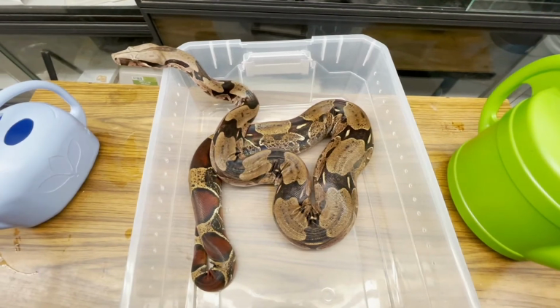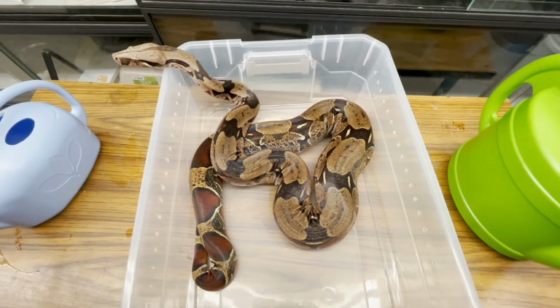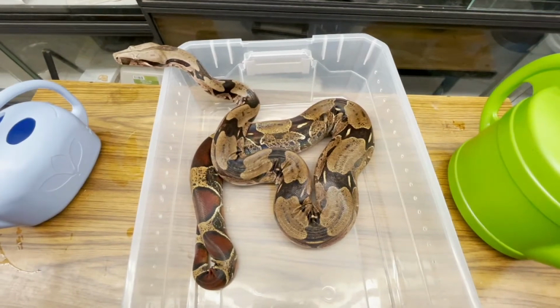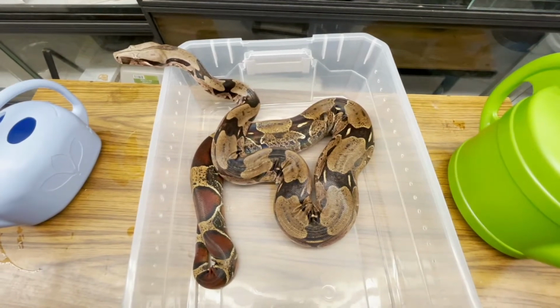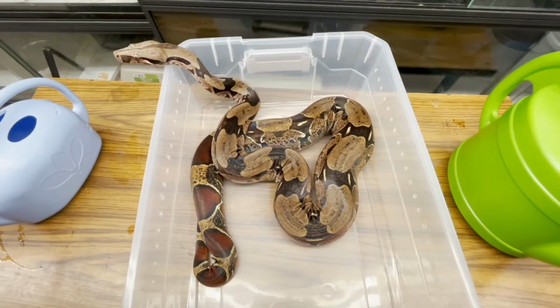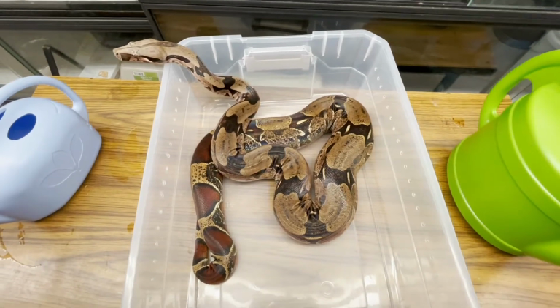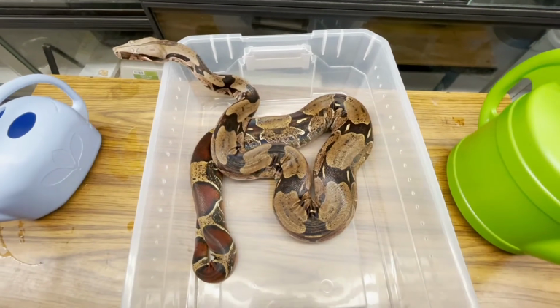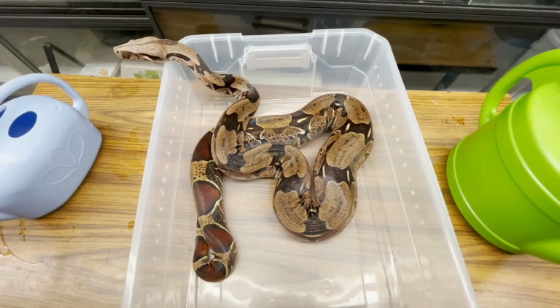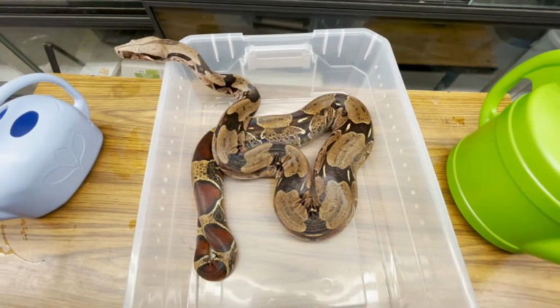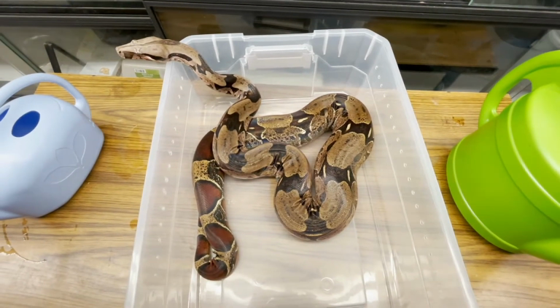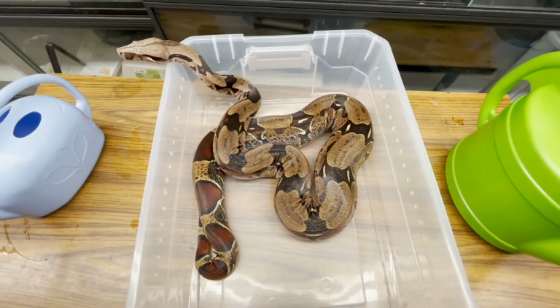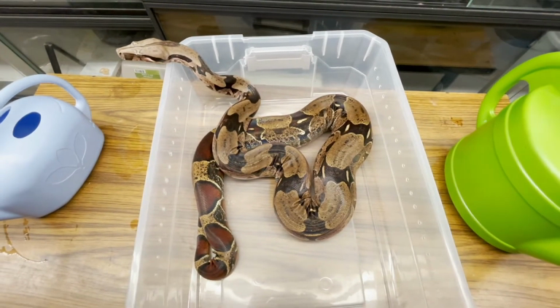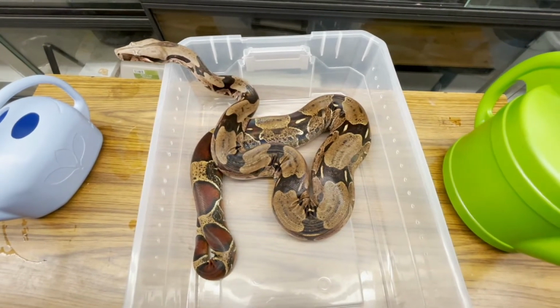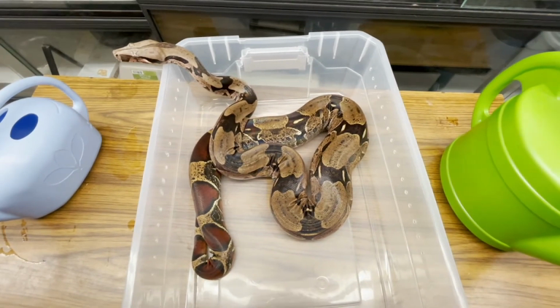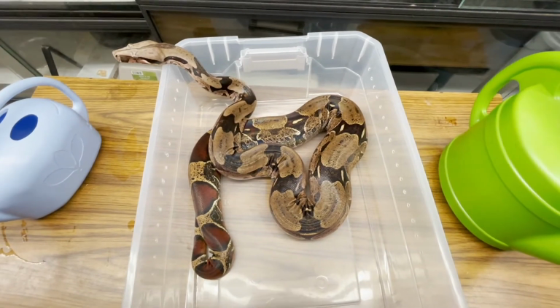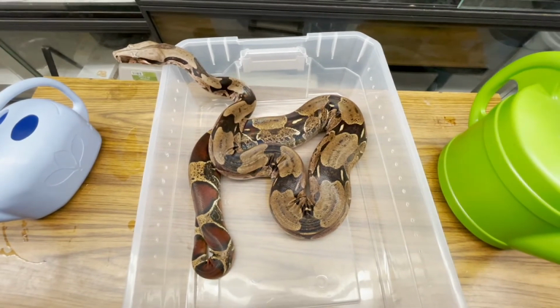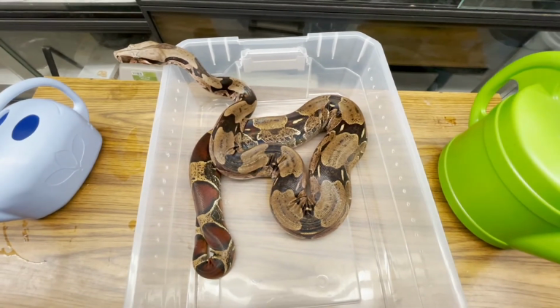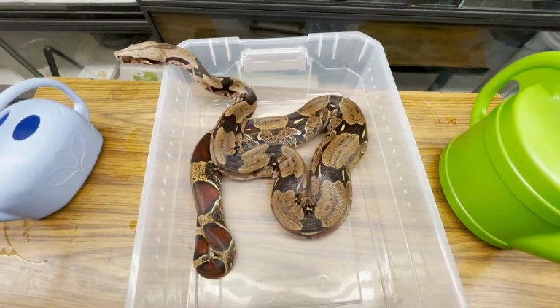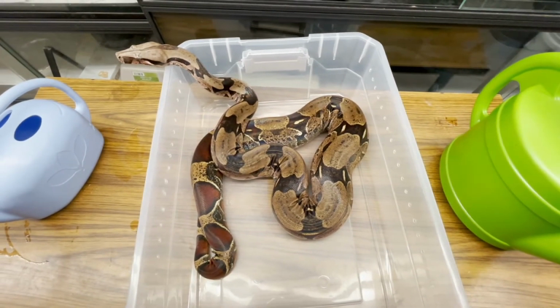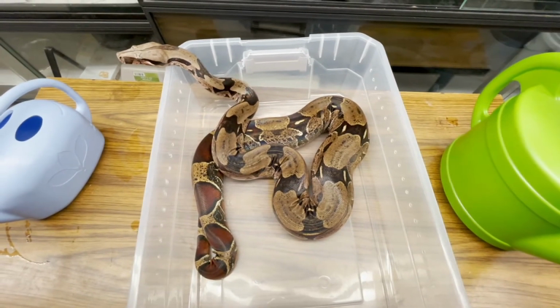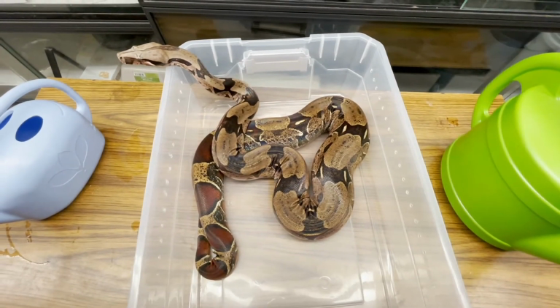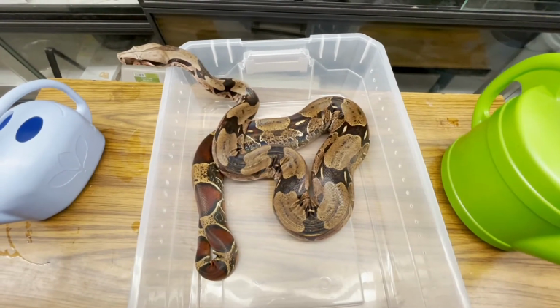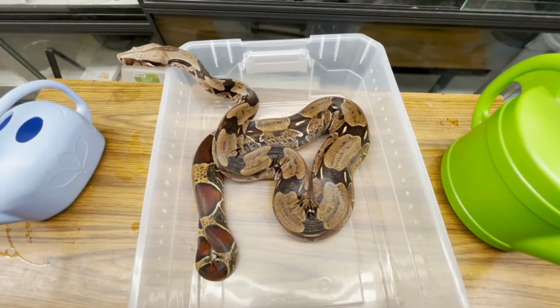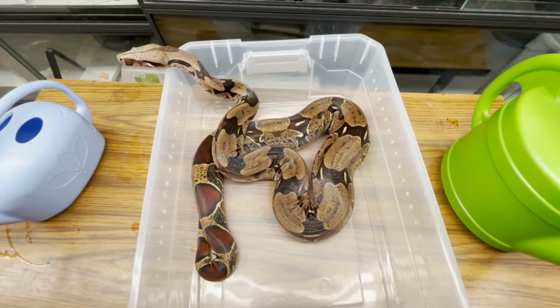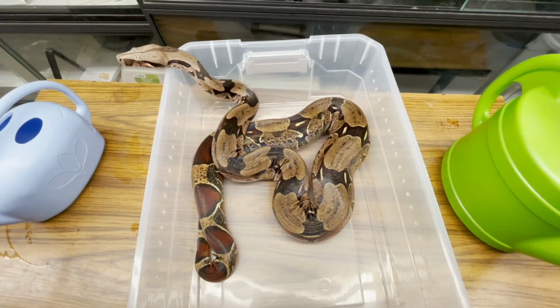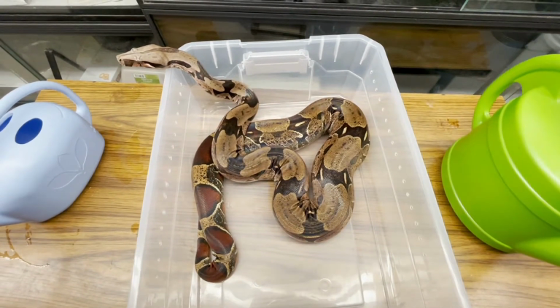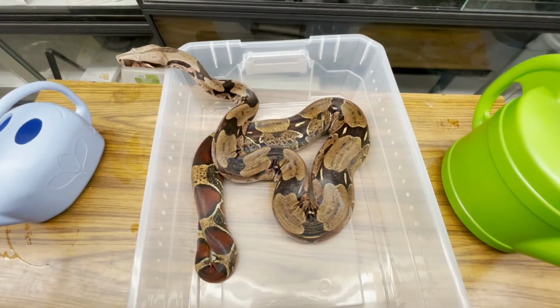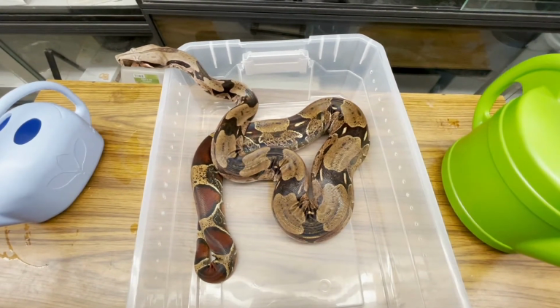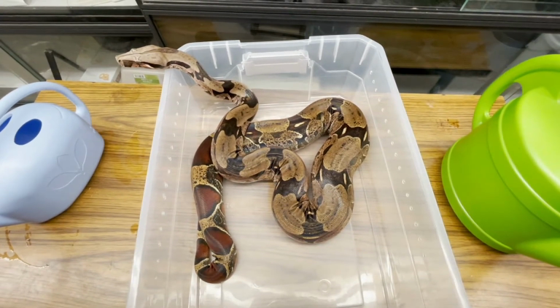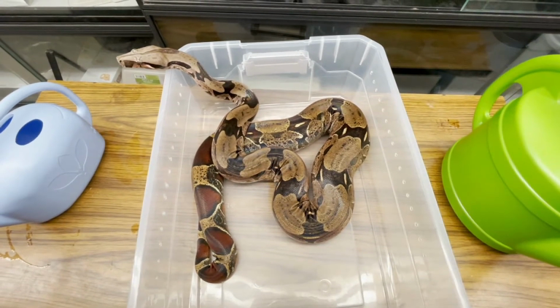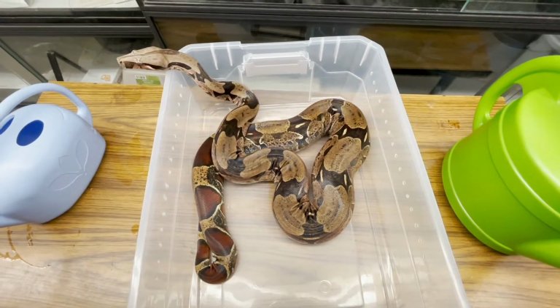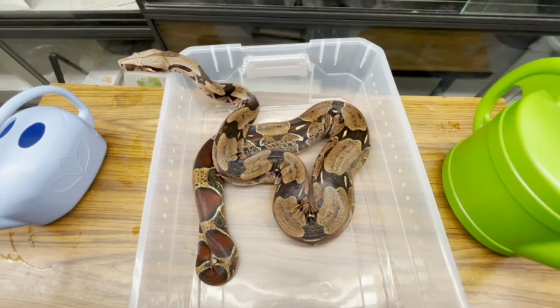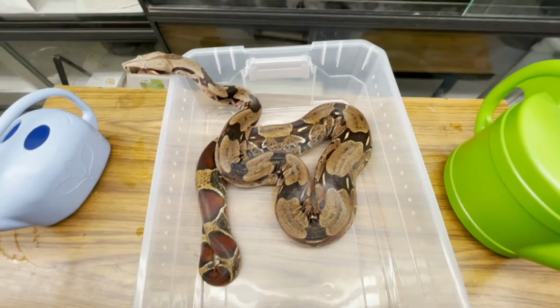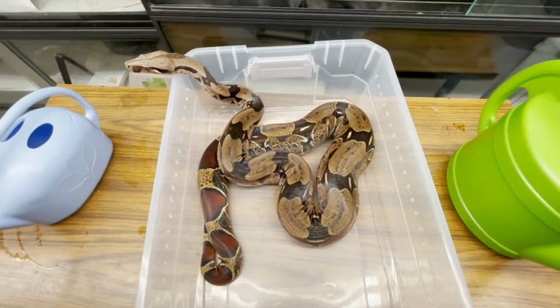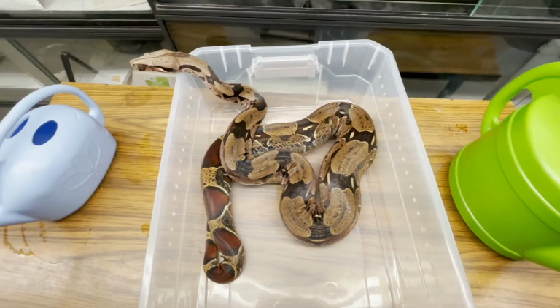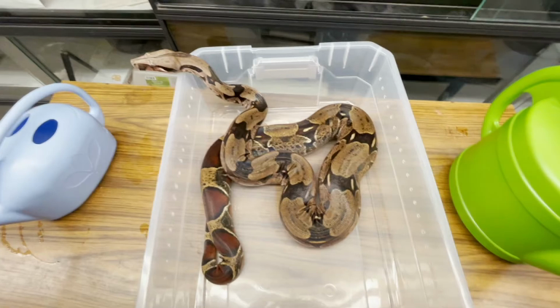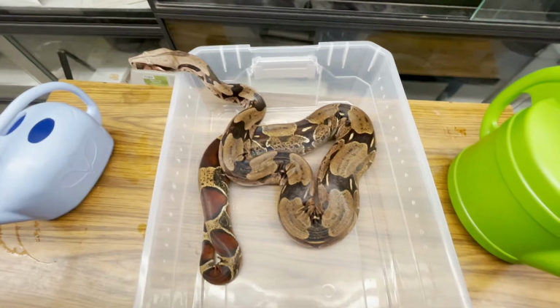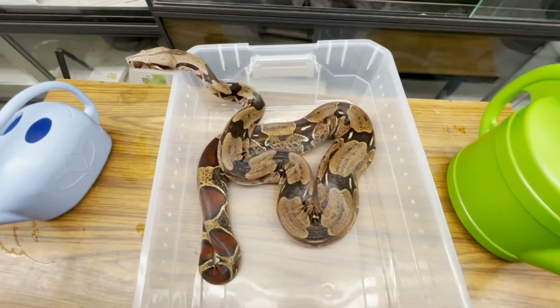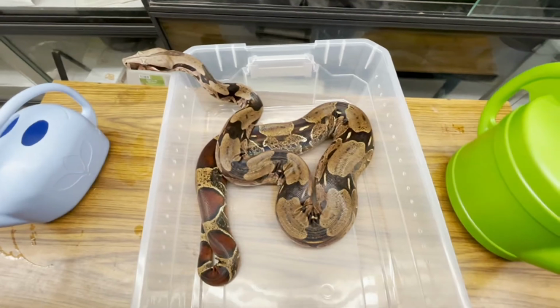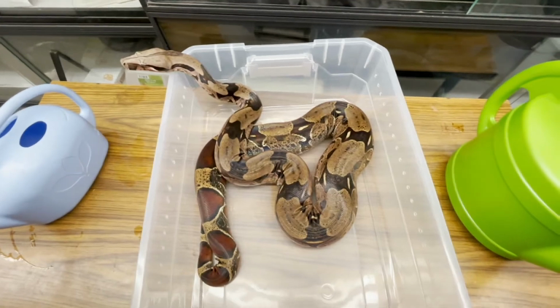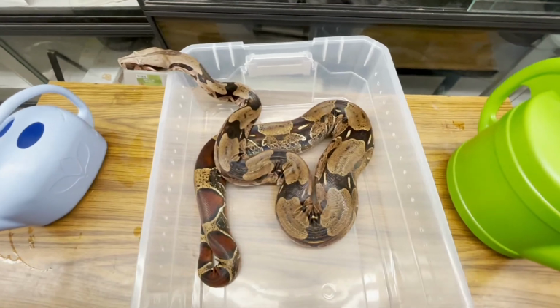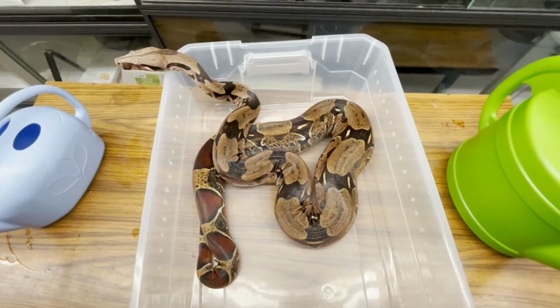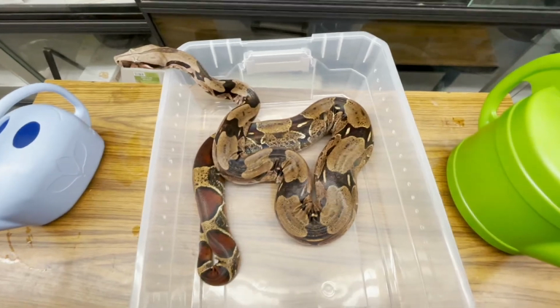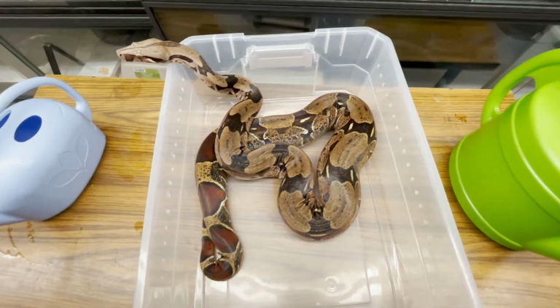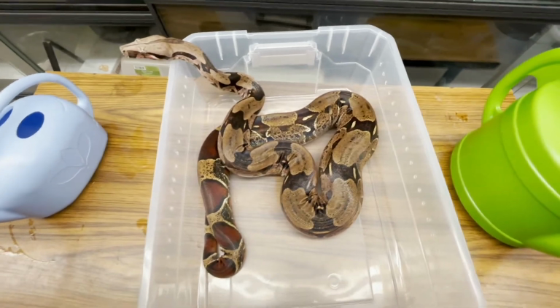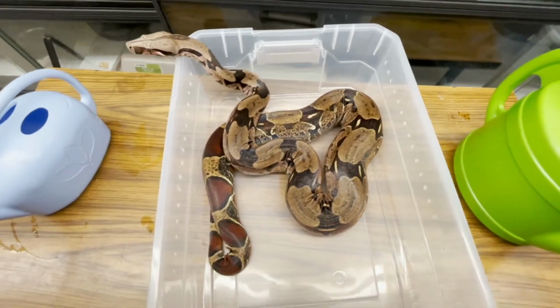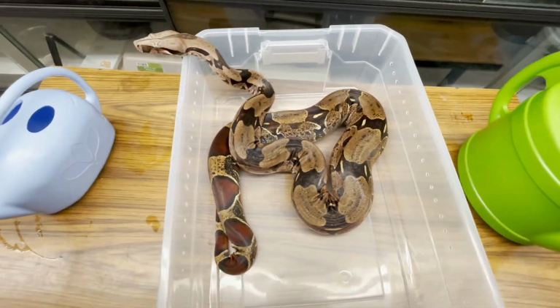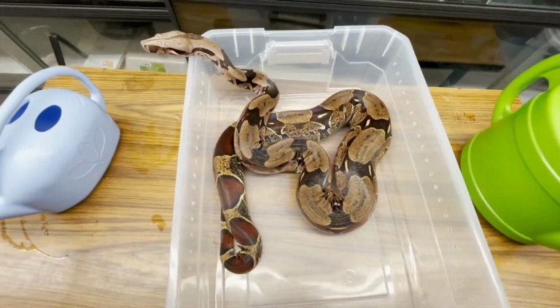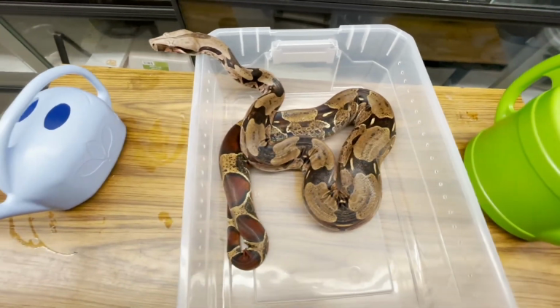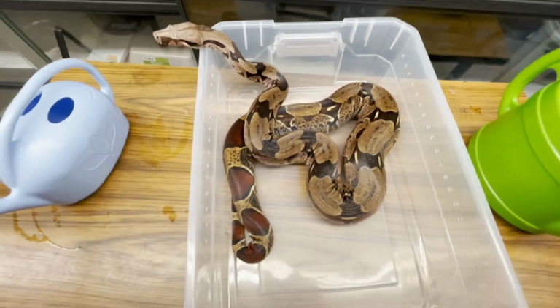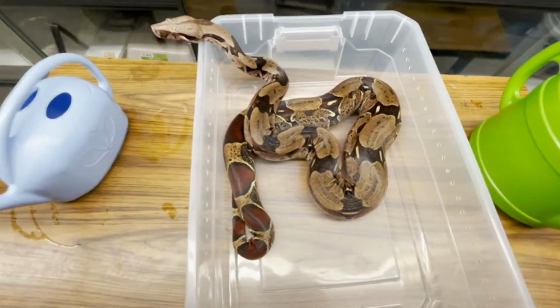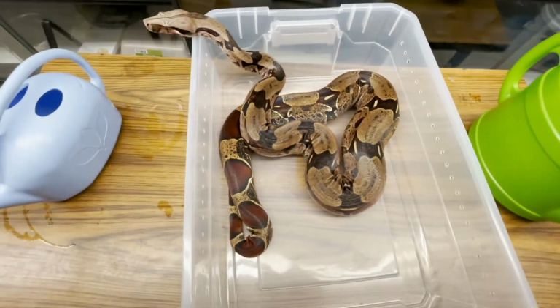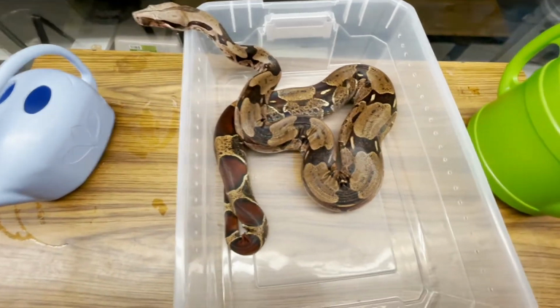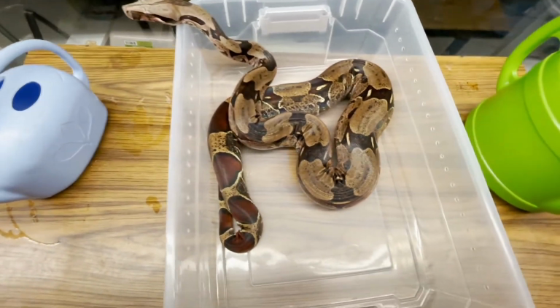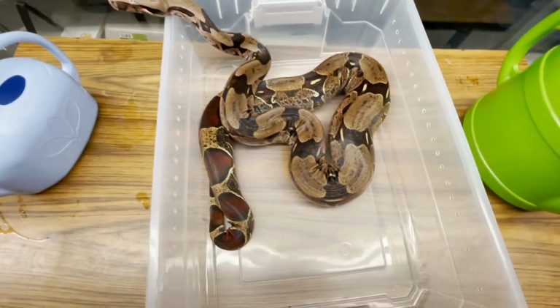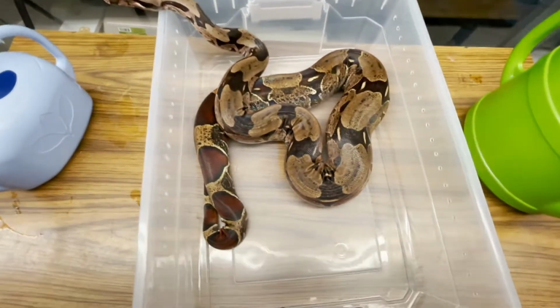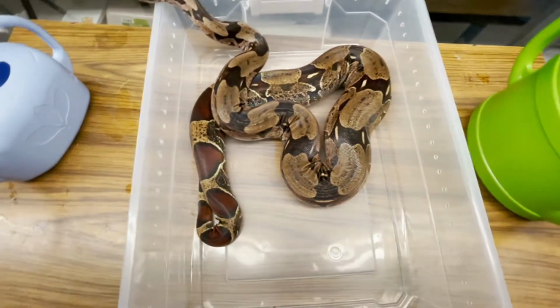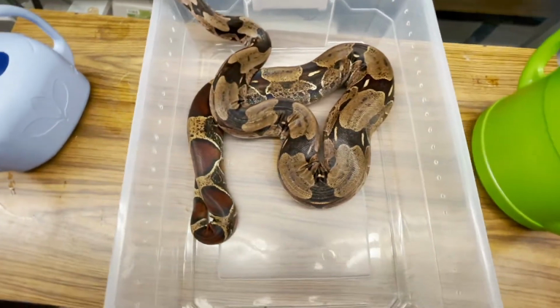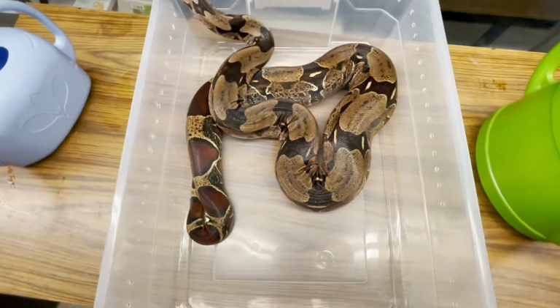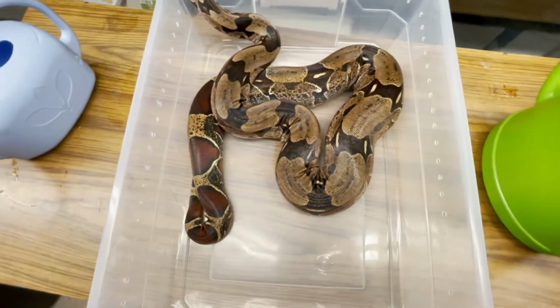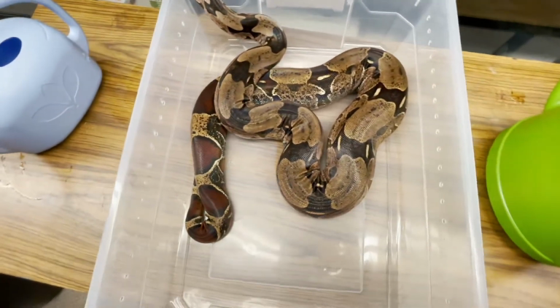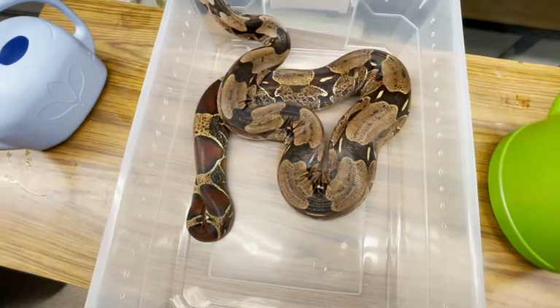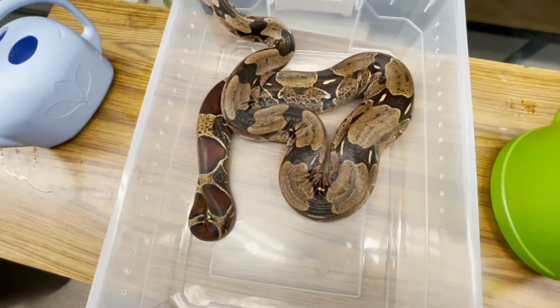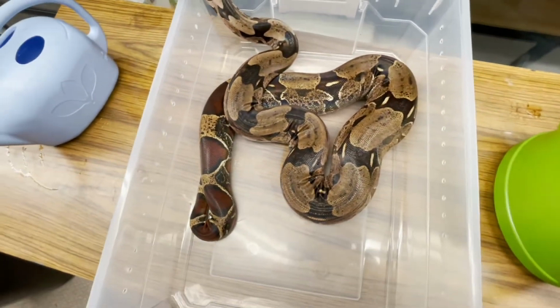Hey, good evening guys. It's Evan. It's June 22nd, maybe 23rd, 2022, and I just wanted to give you a little update about this boa.